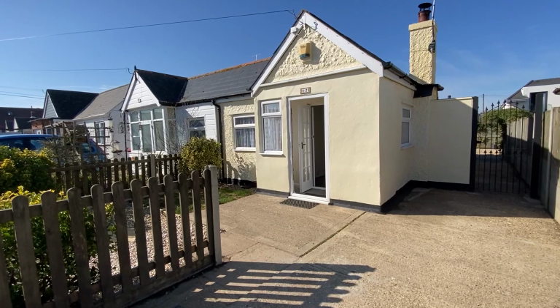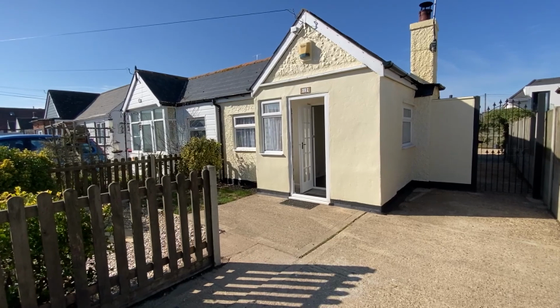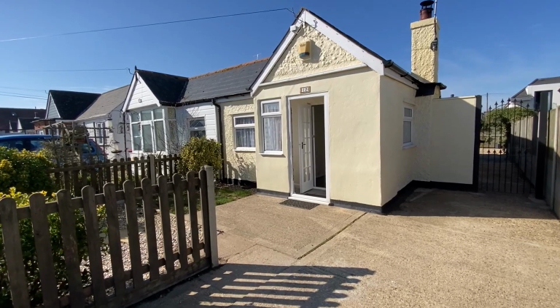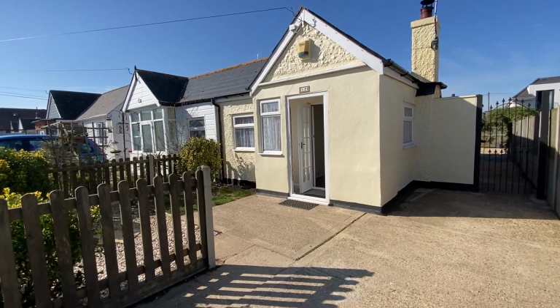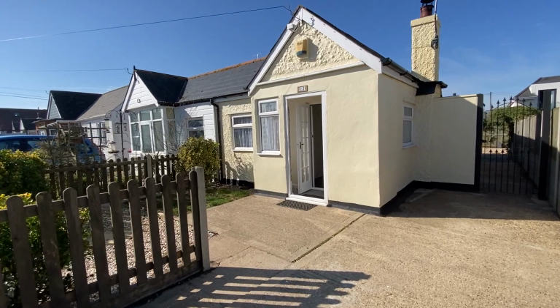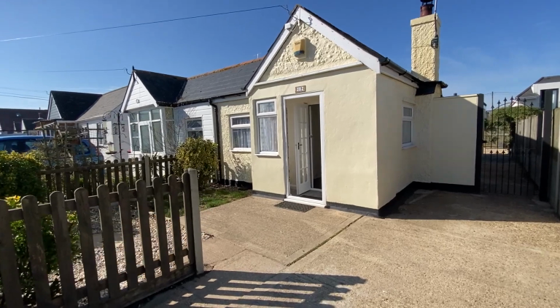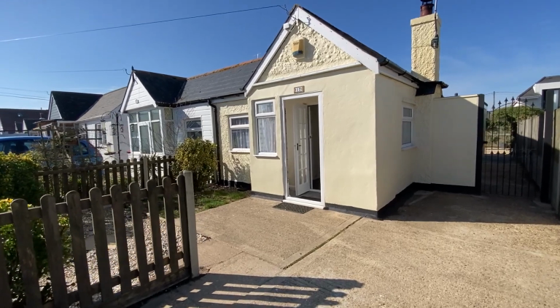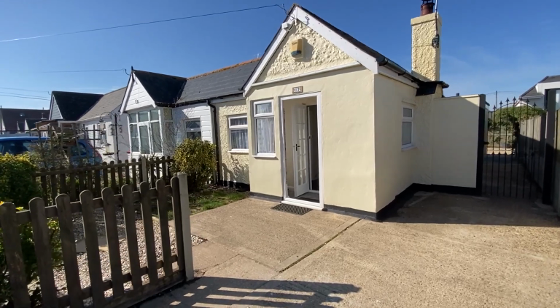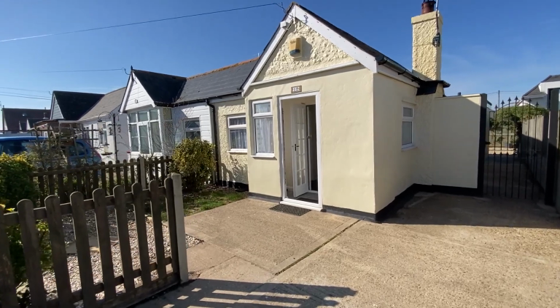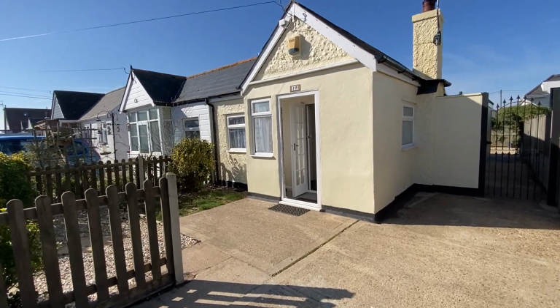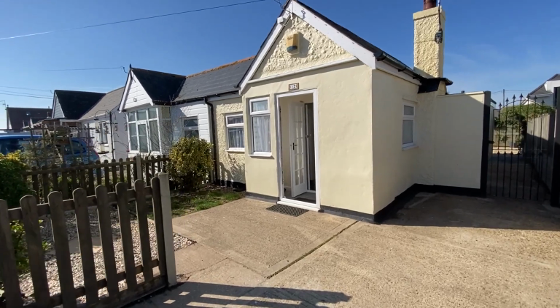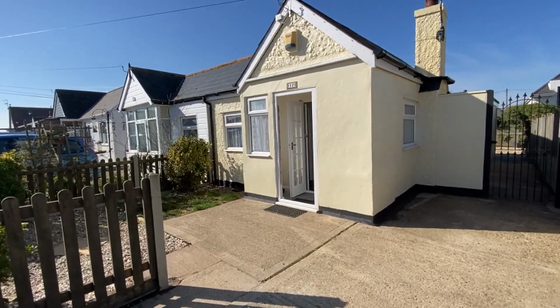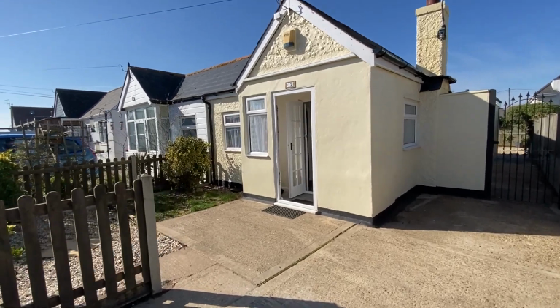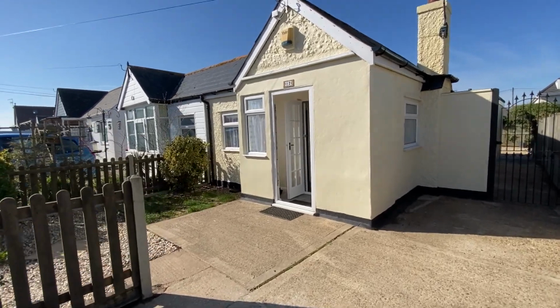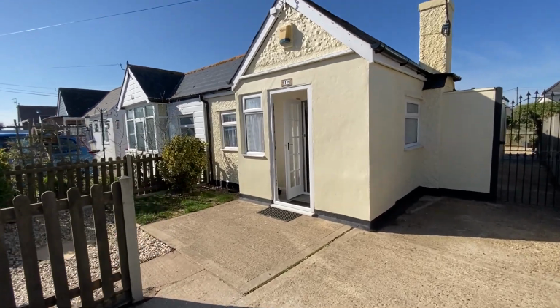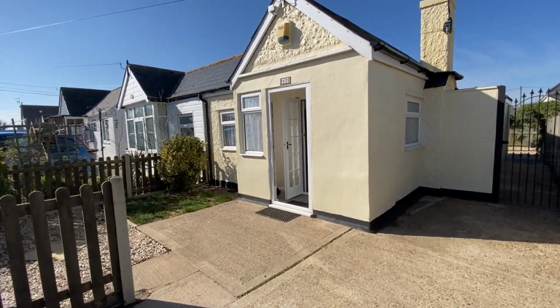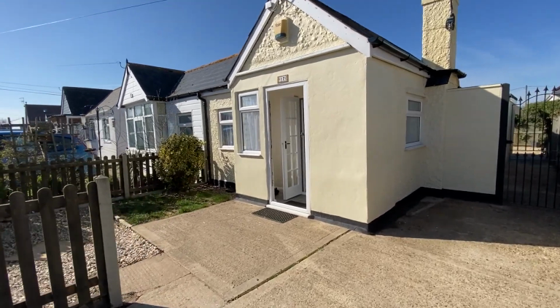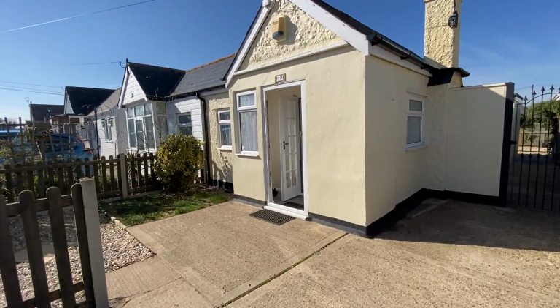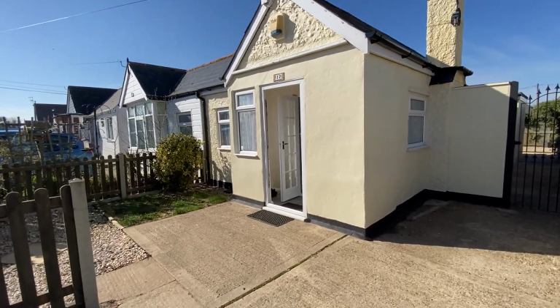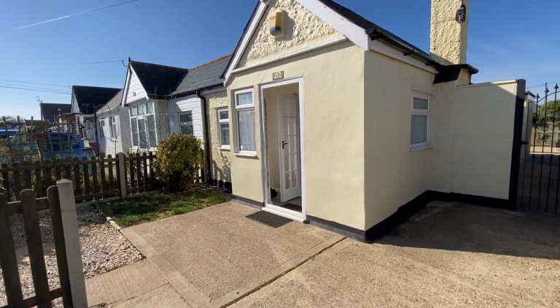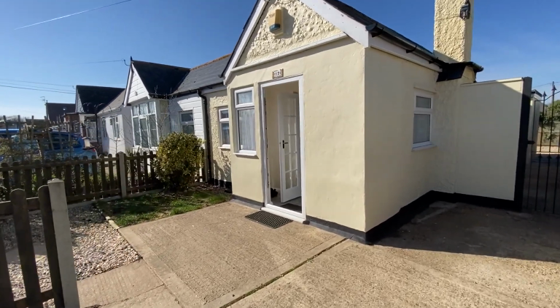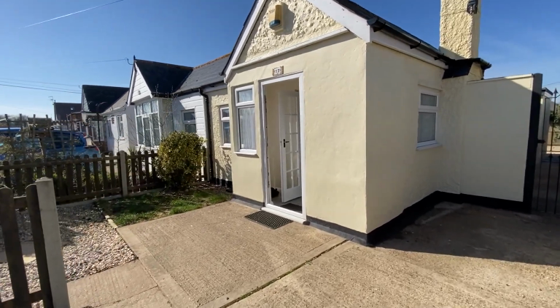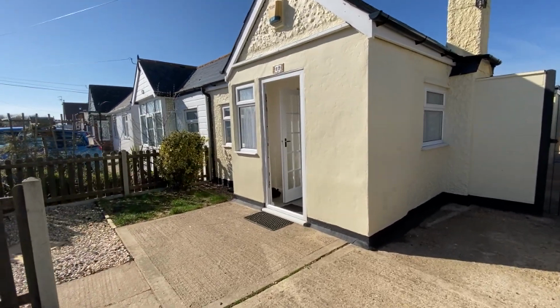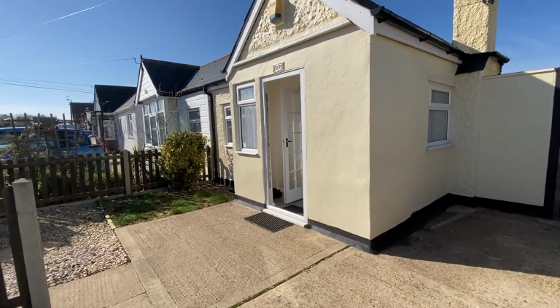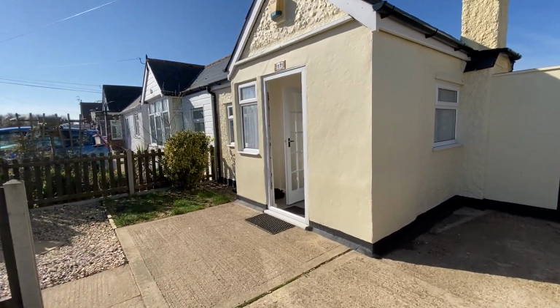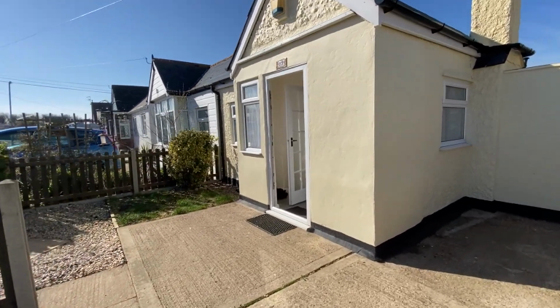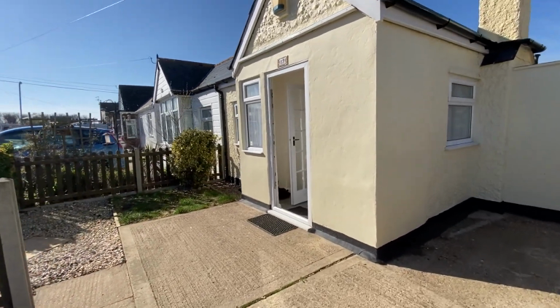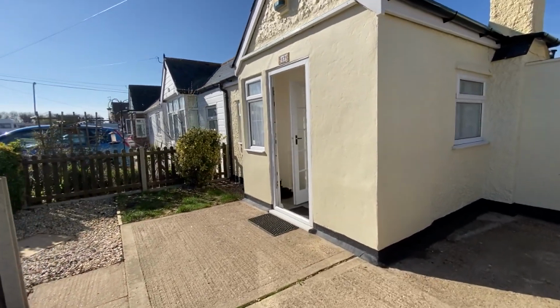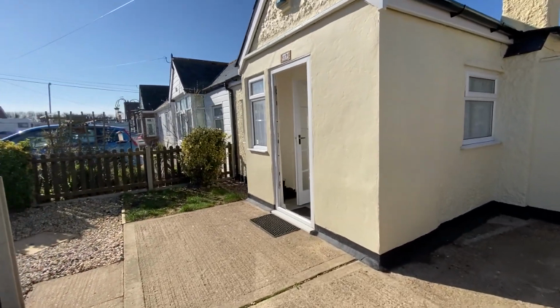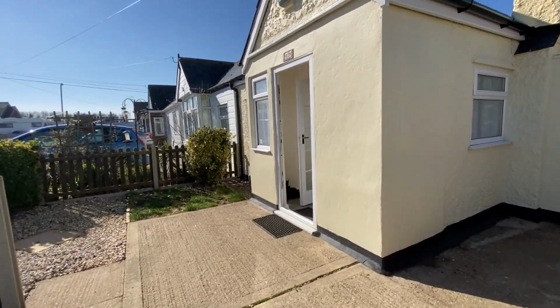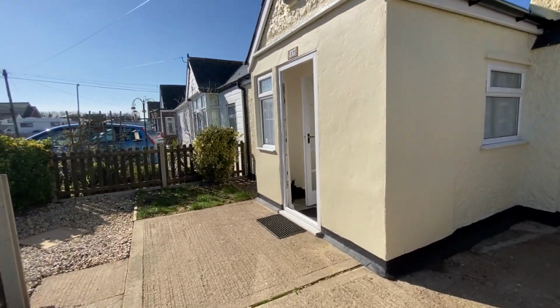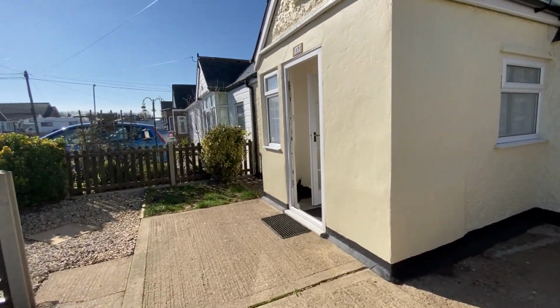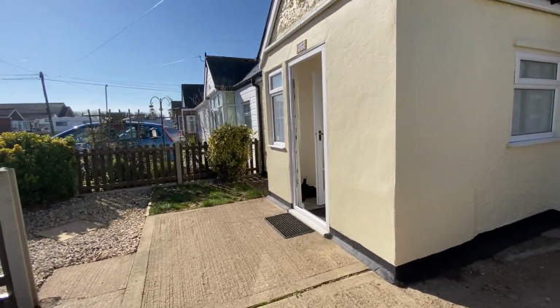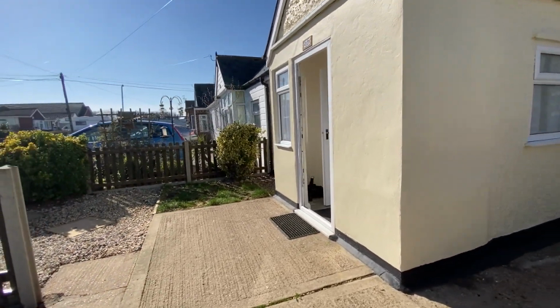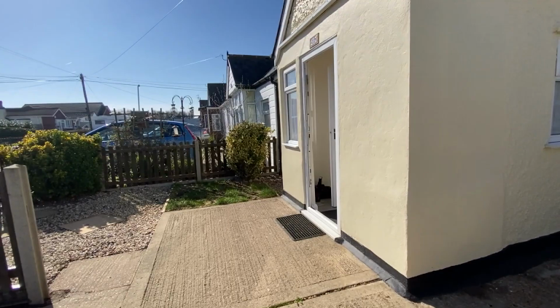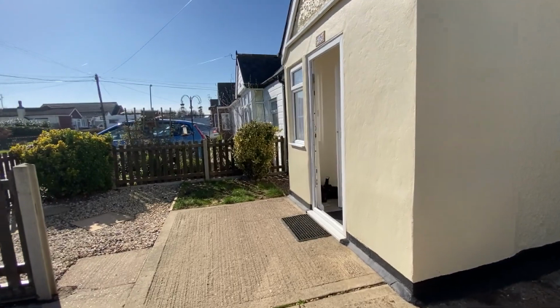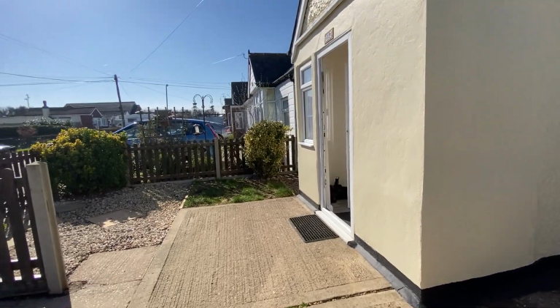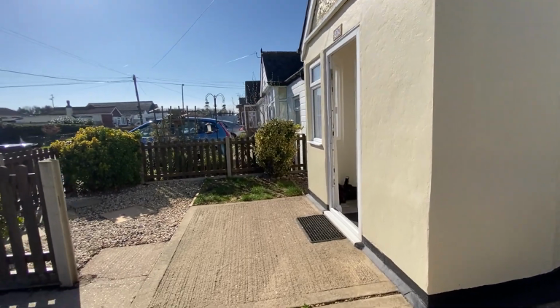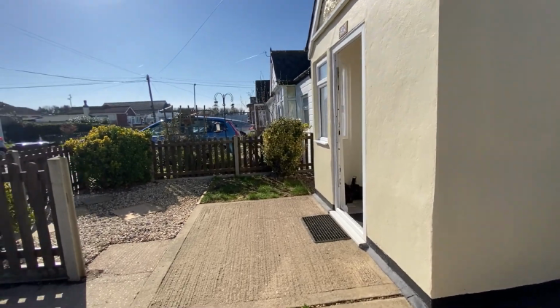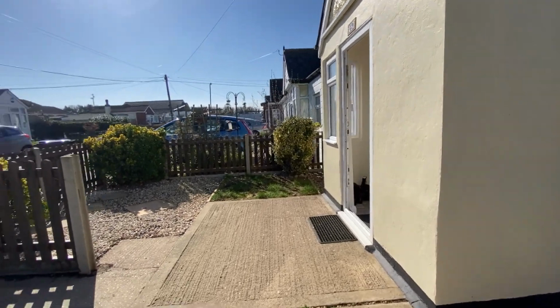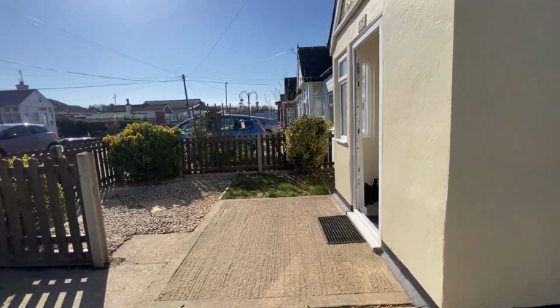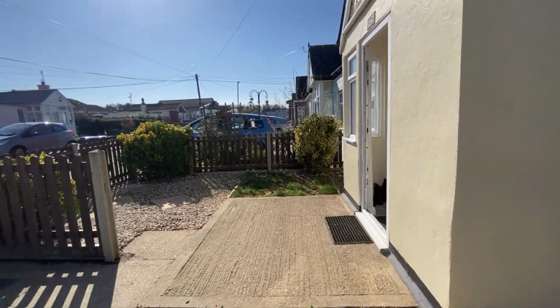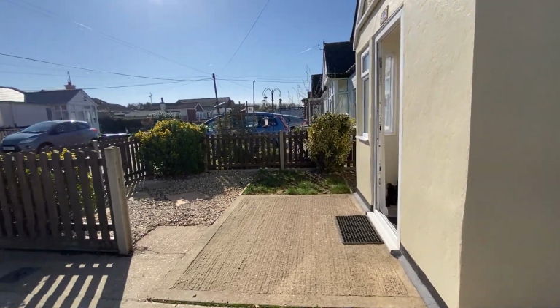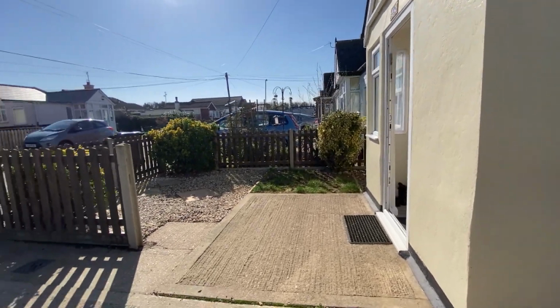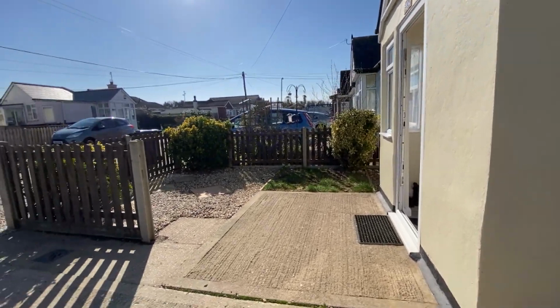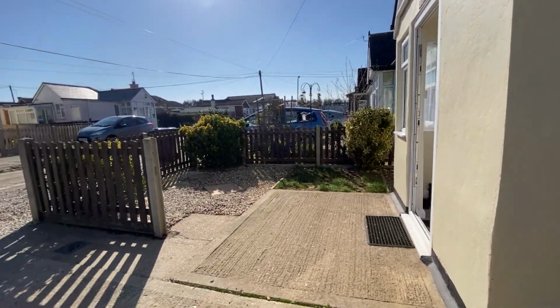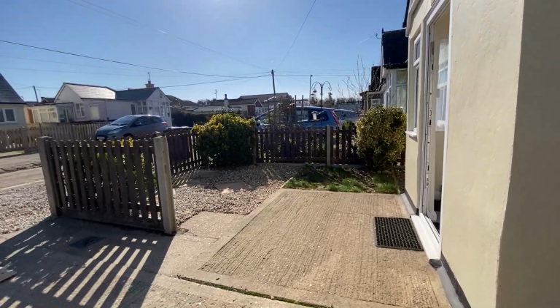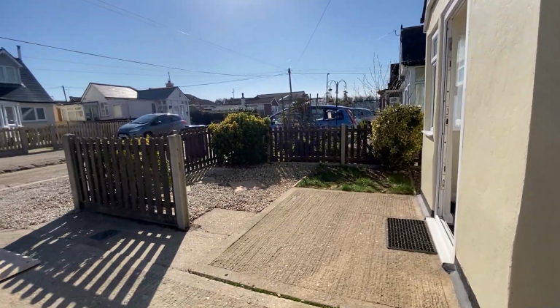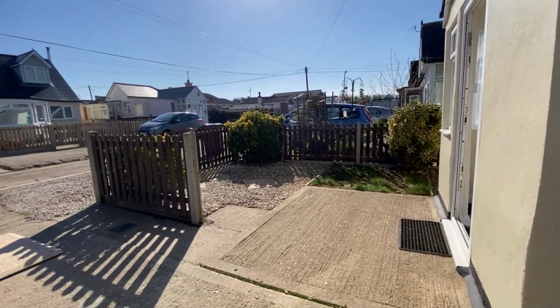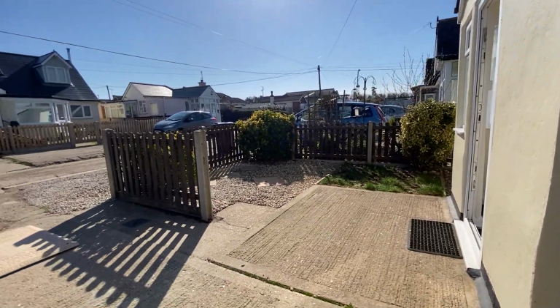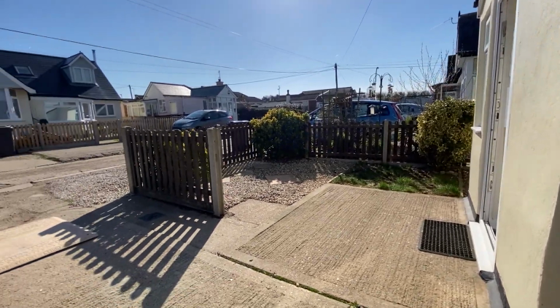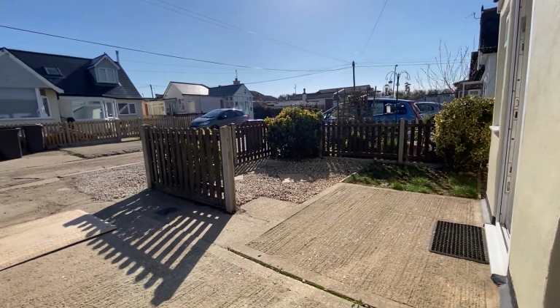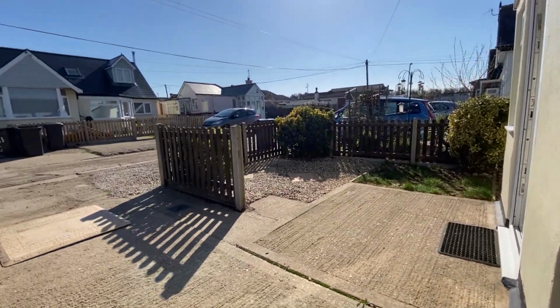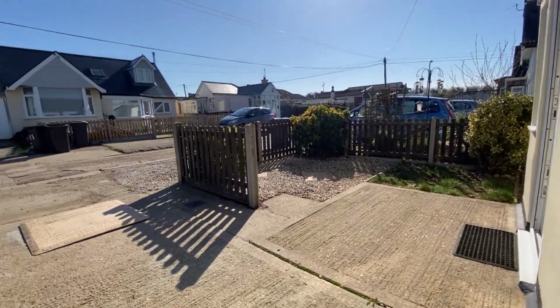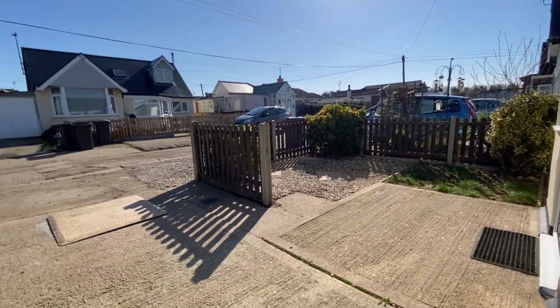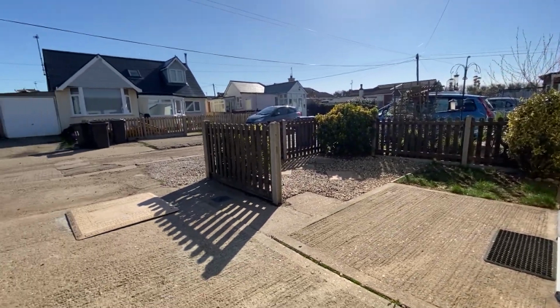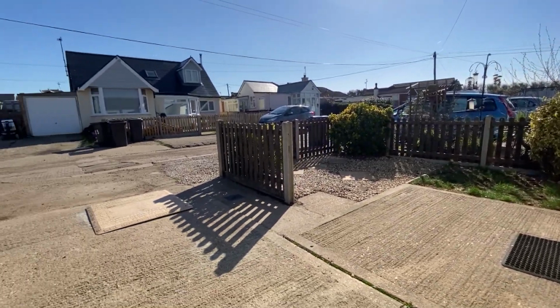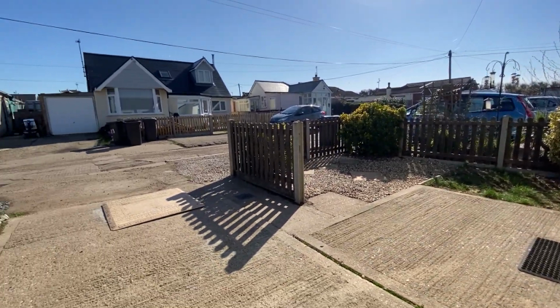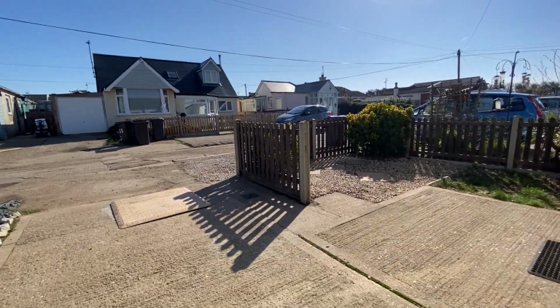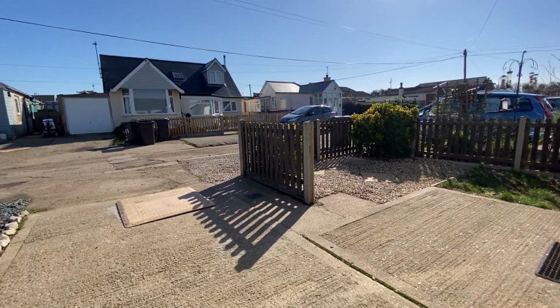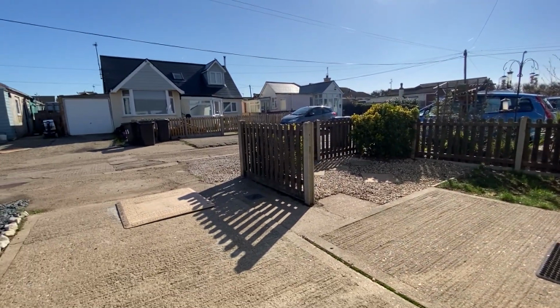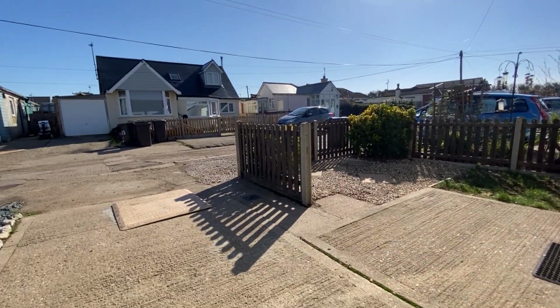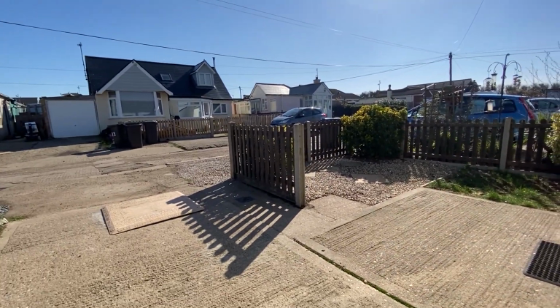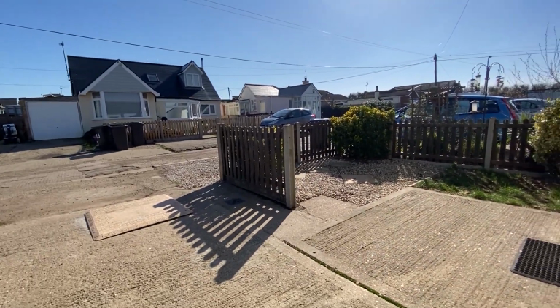Hello, it's Elliot from Kent Estate Agencies, and today you join us in Stud Hill, and we're taking a look at number 12 Austin Avenue.